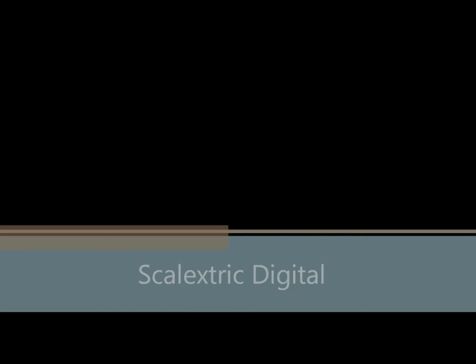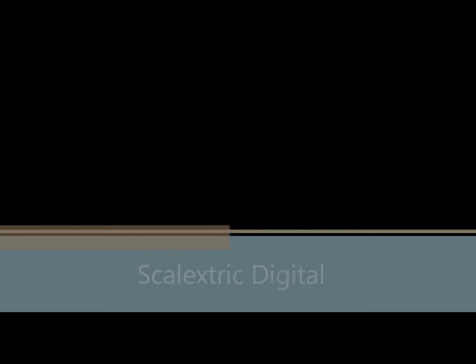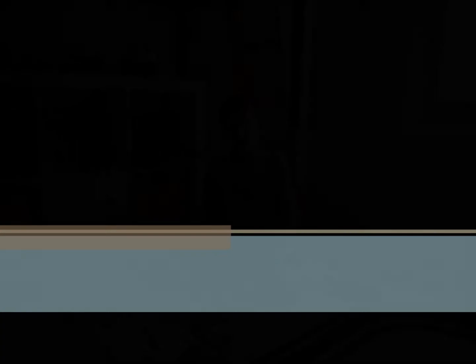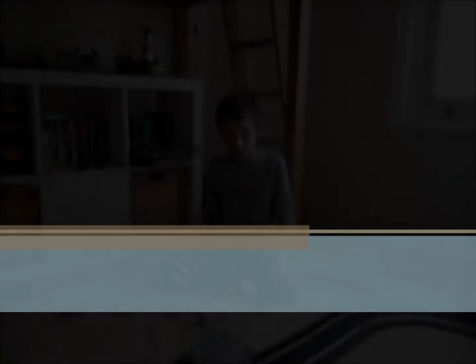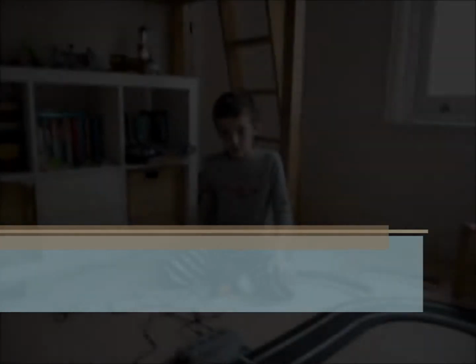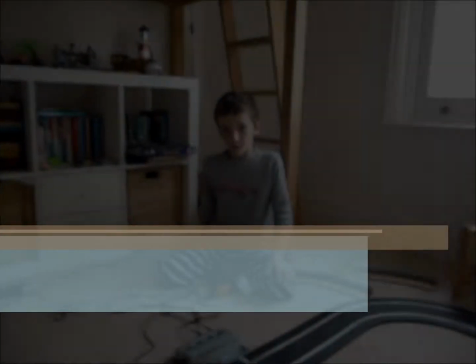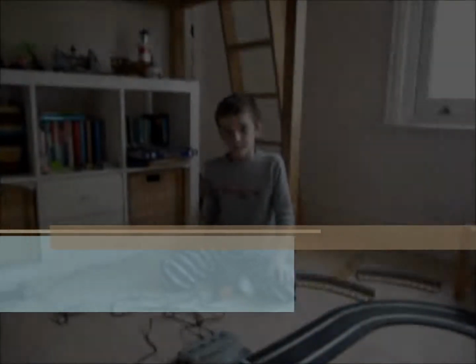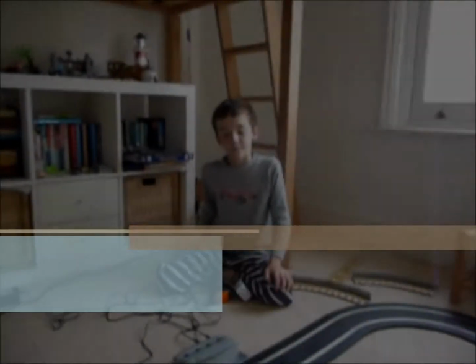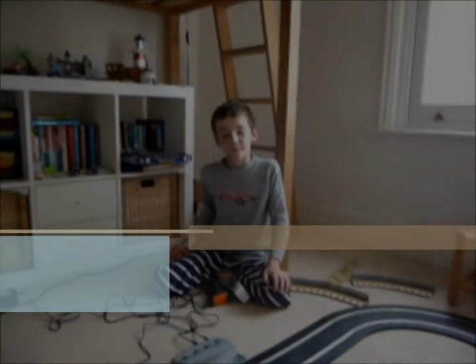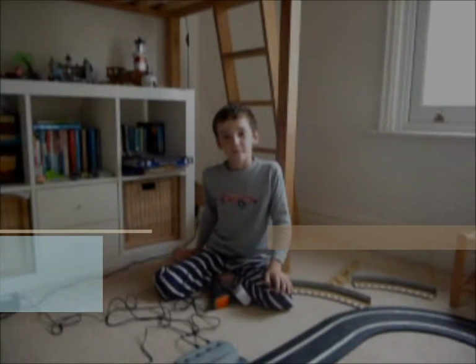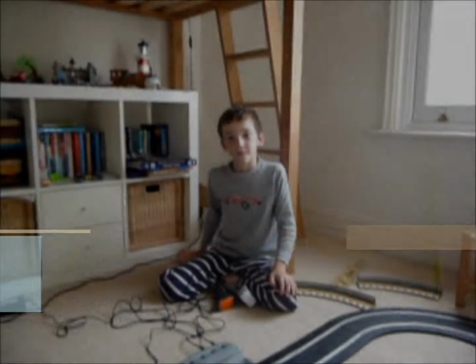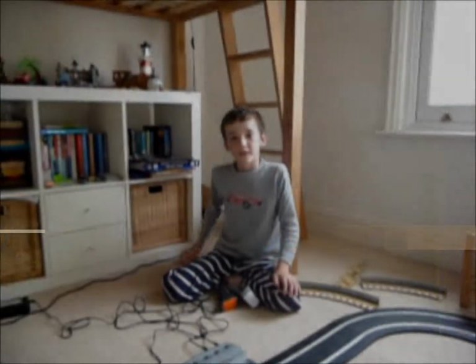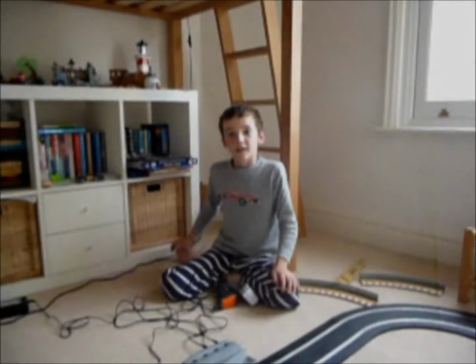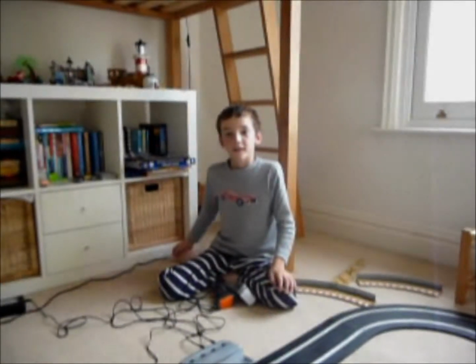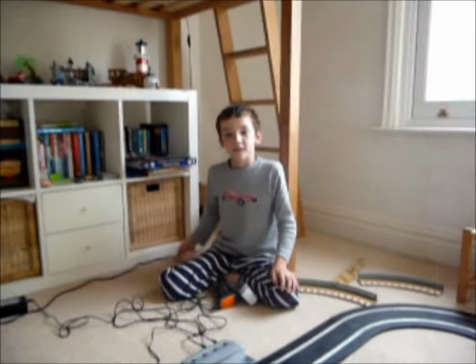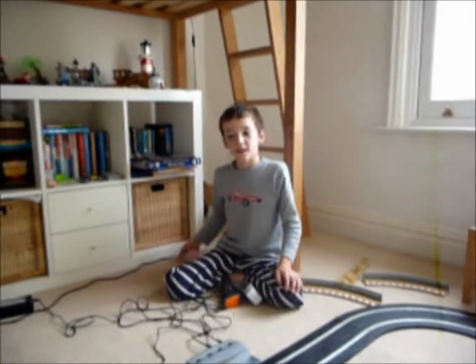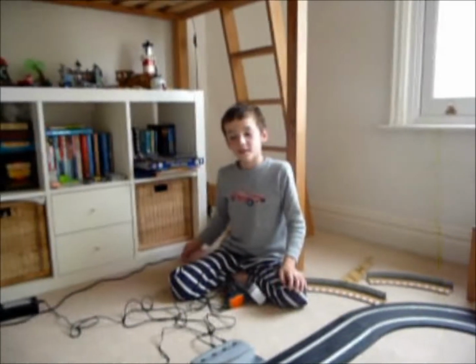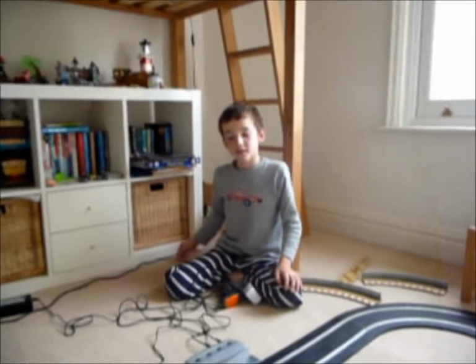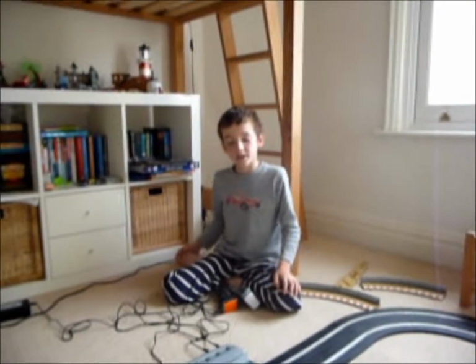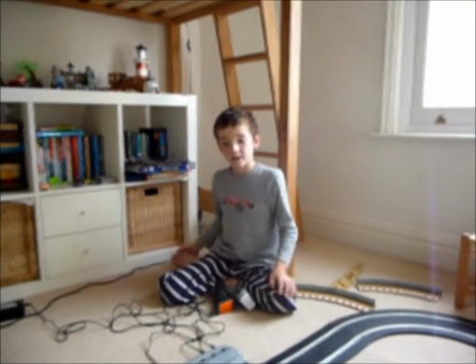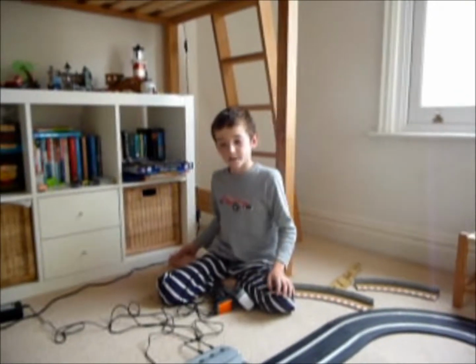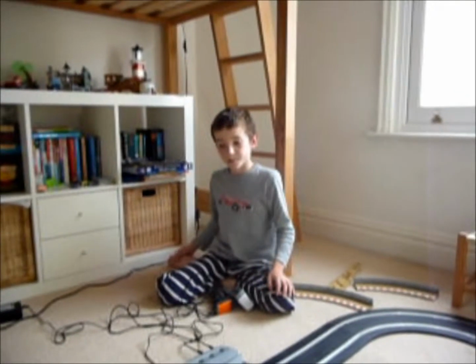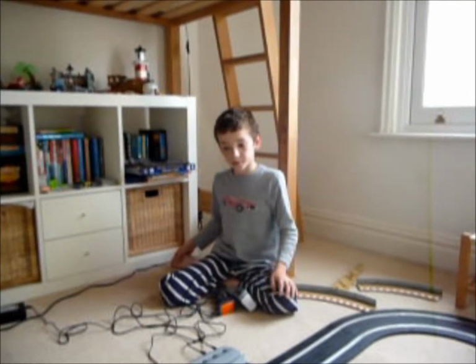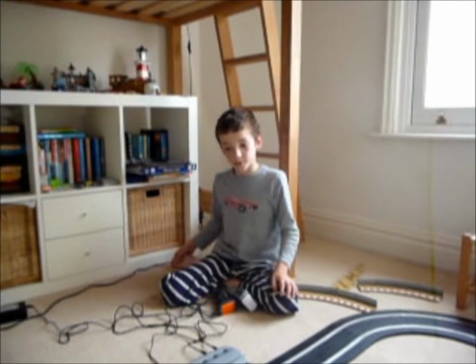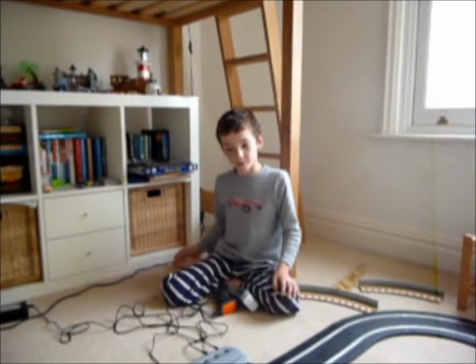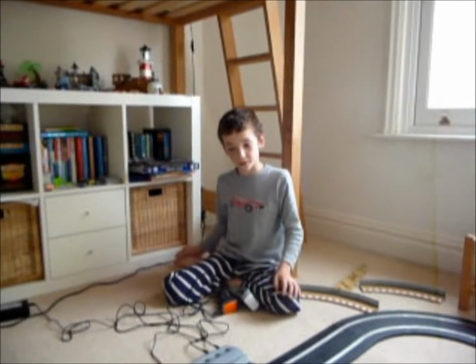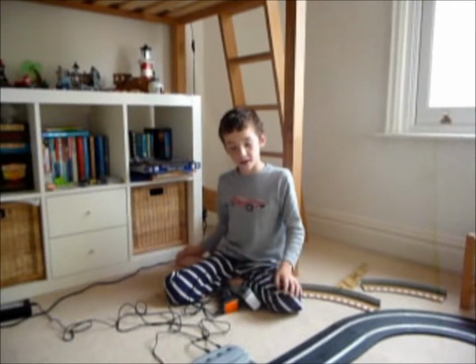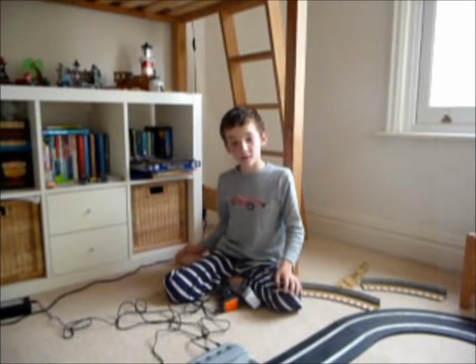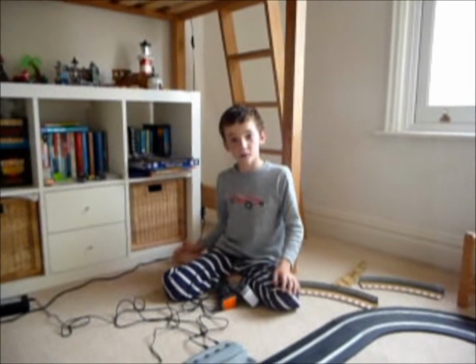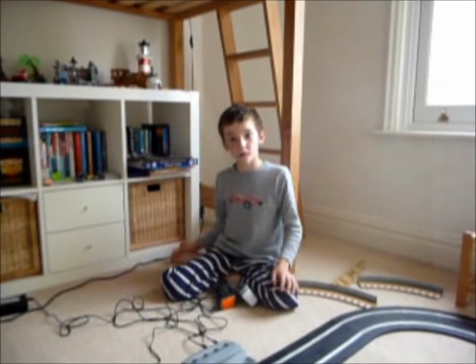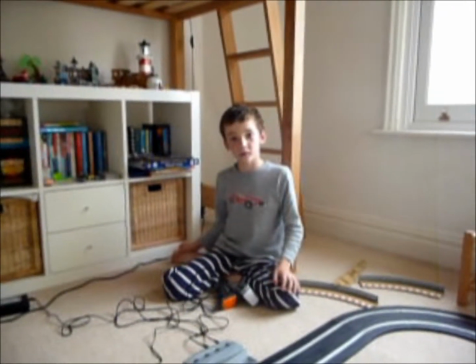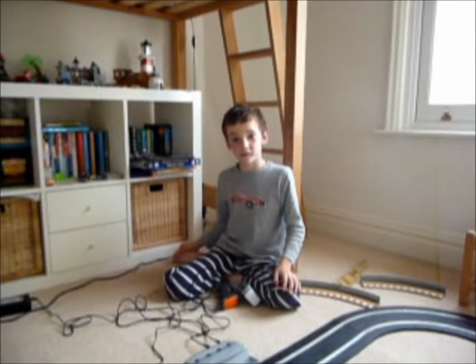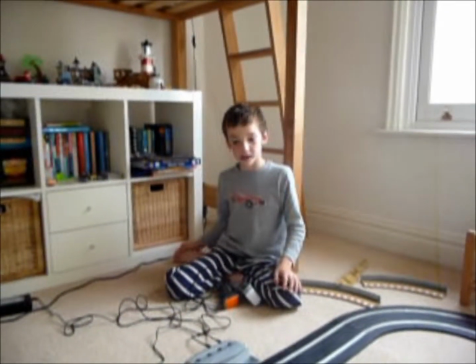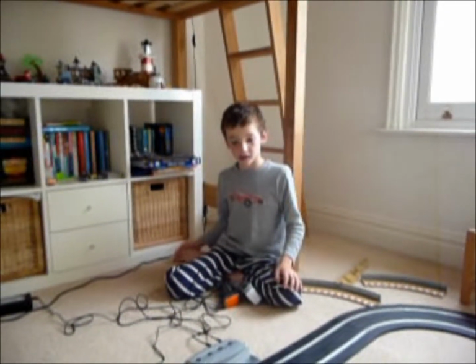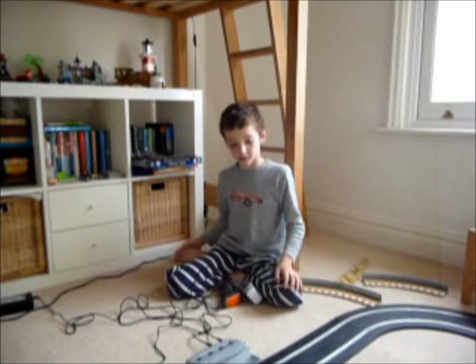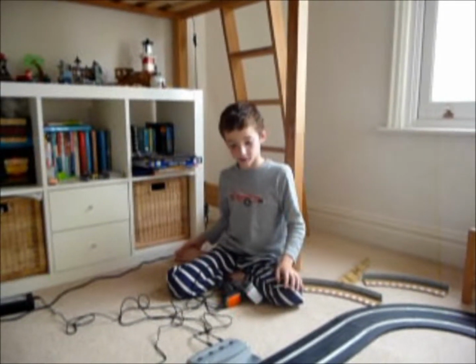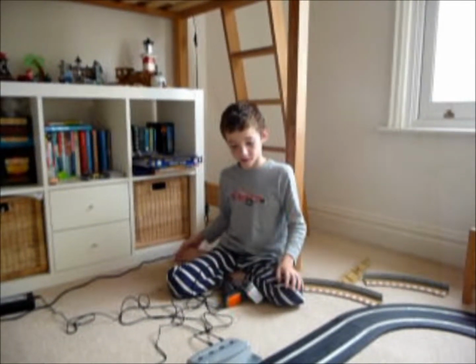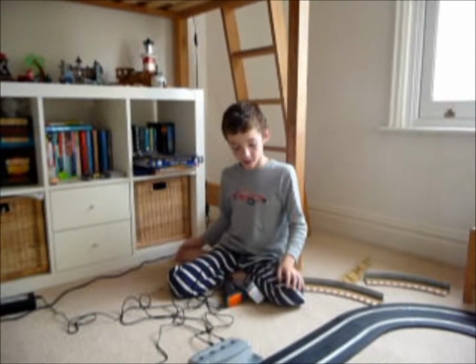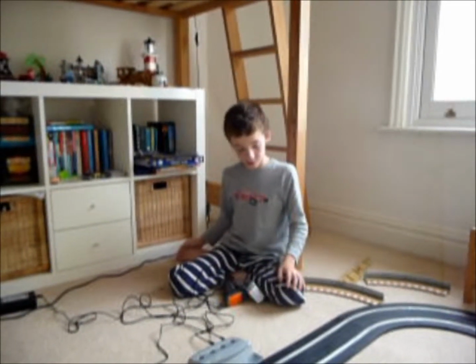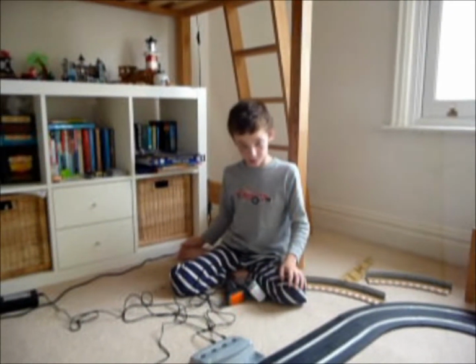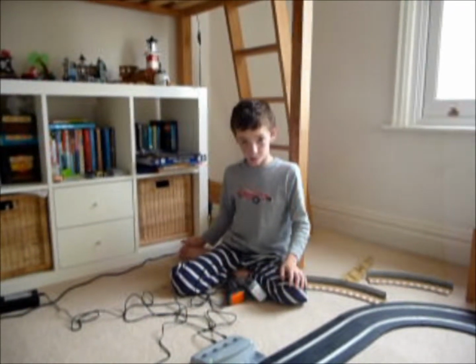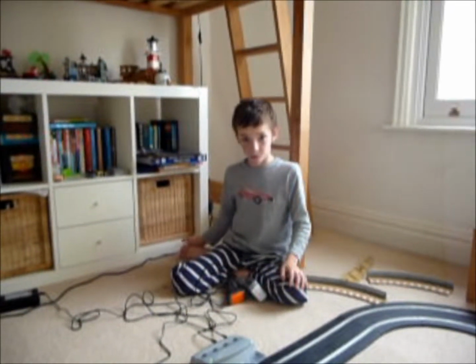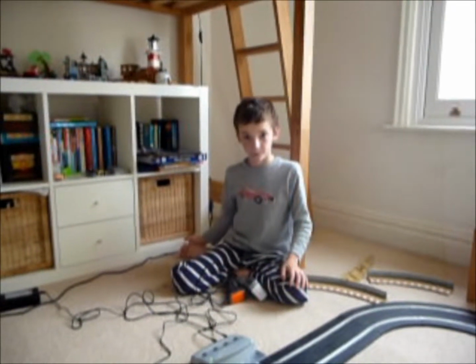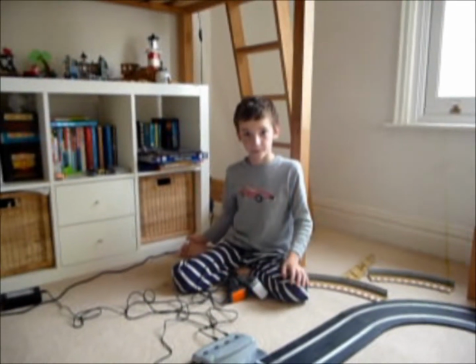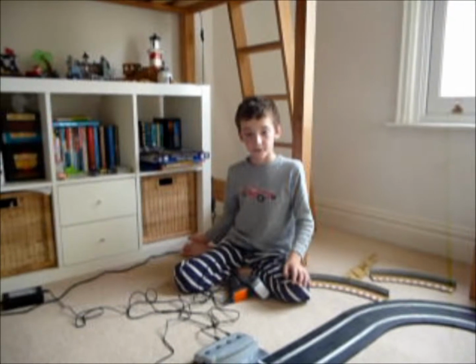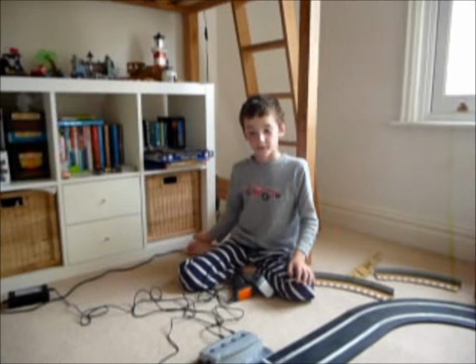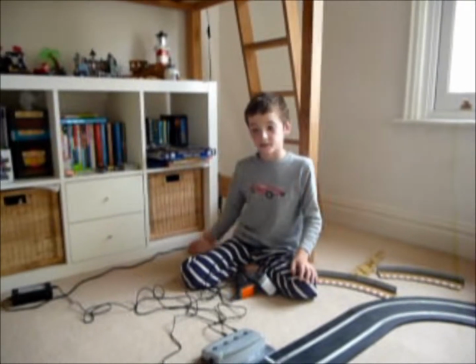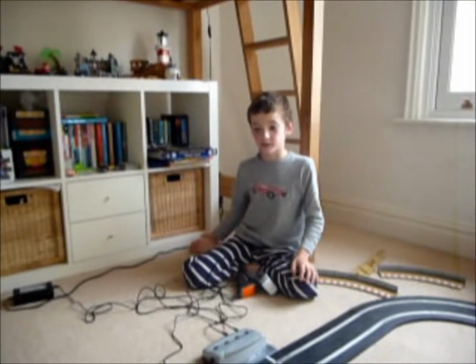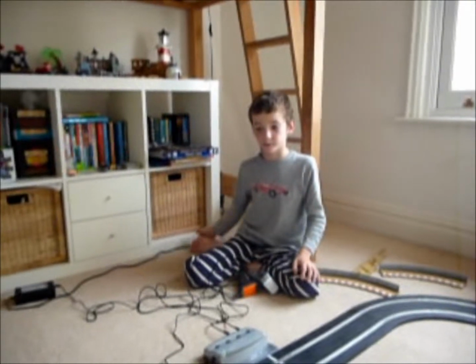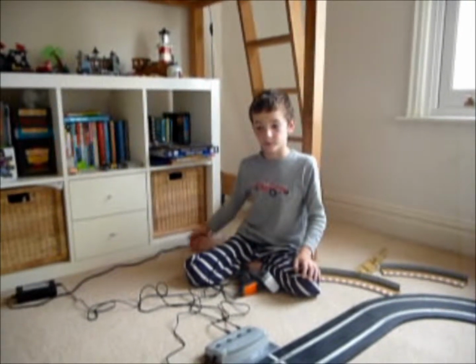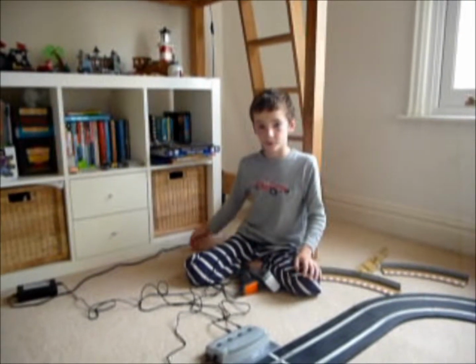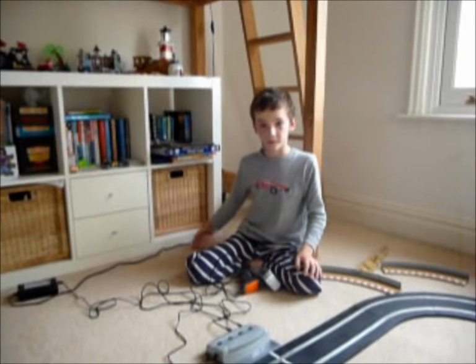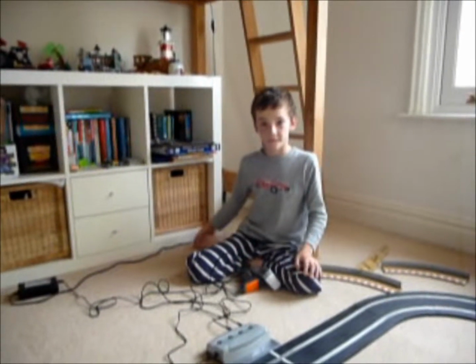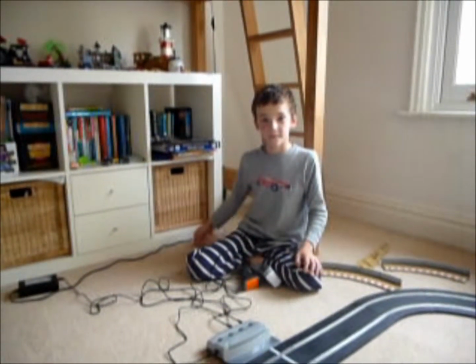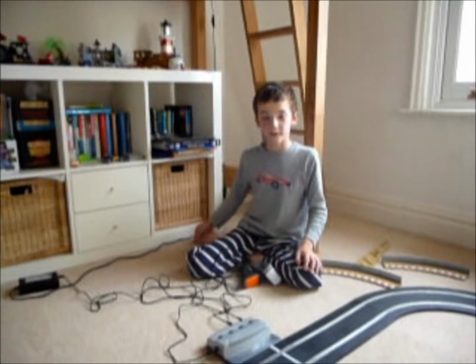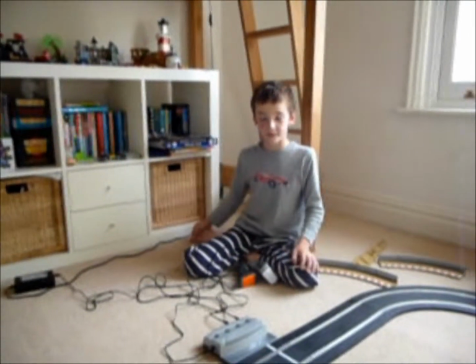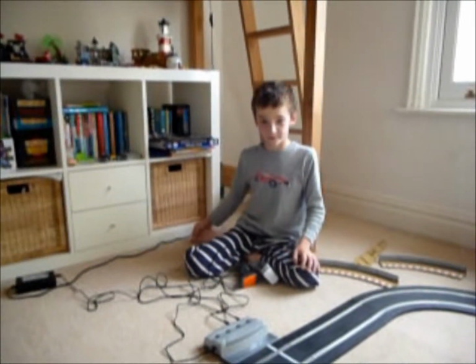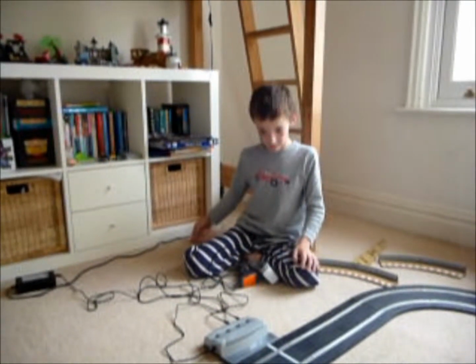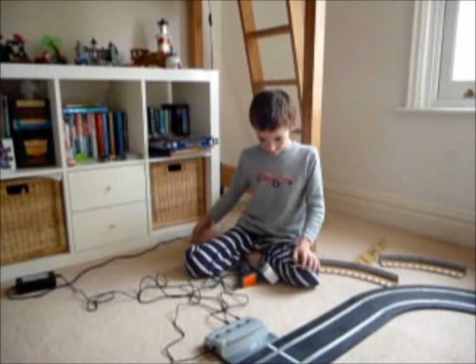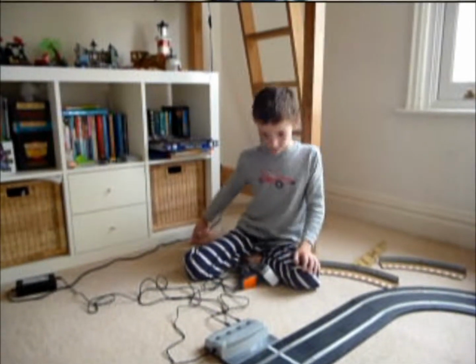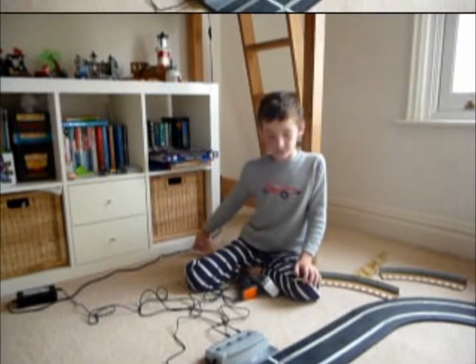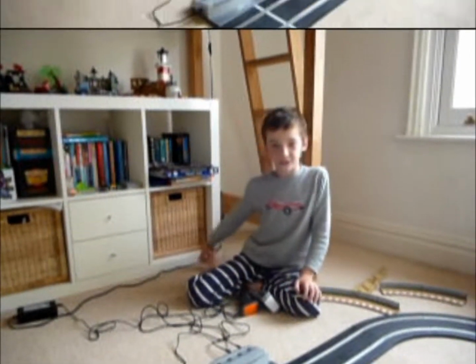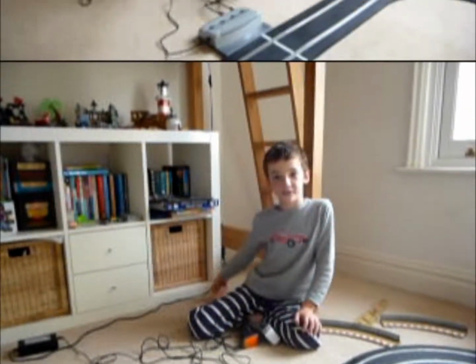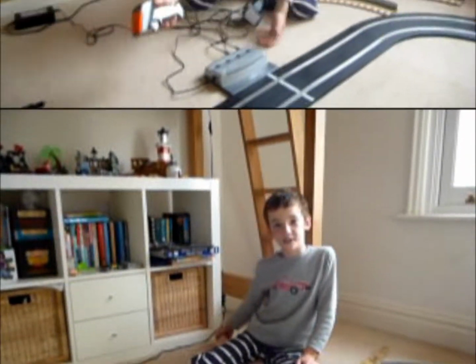Hello, this is part of my project on Scalextric Digital. This is my video demonstration.